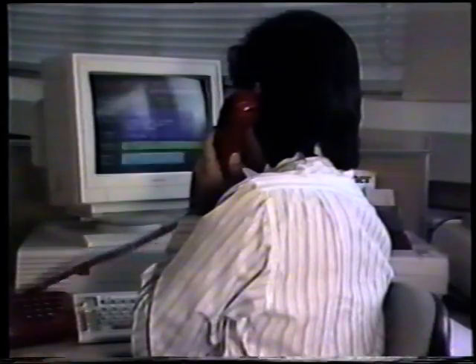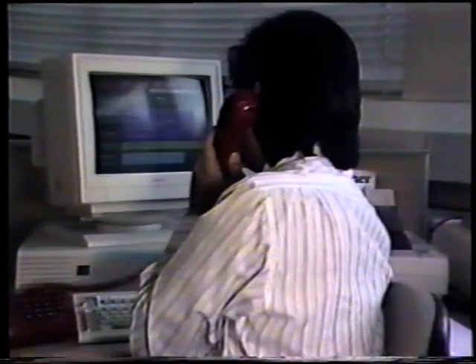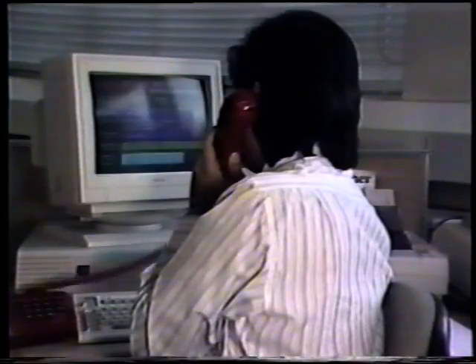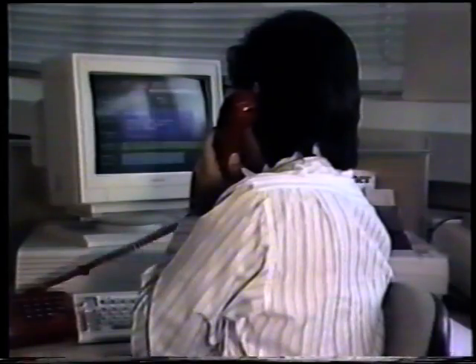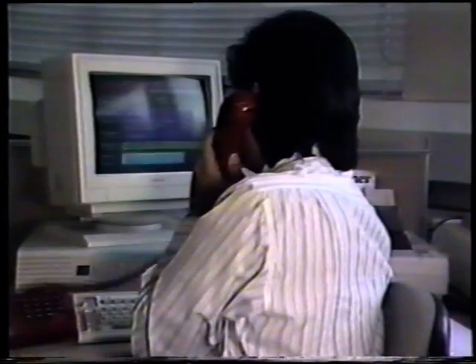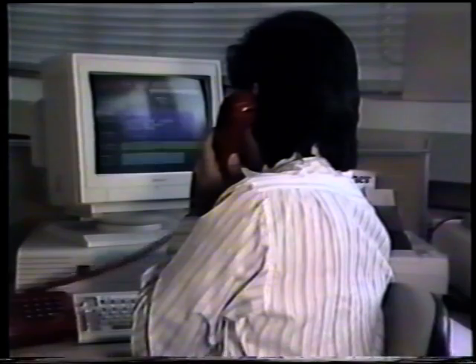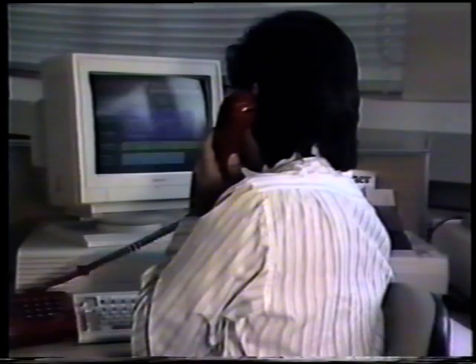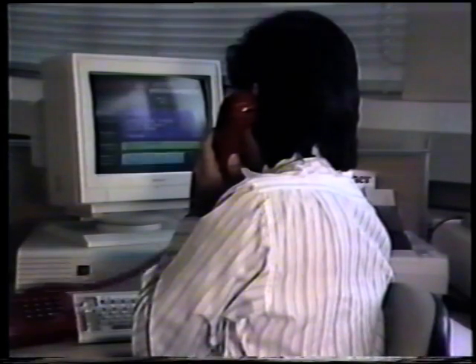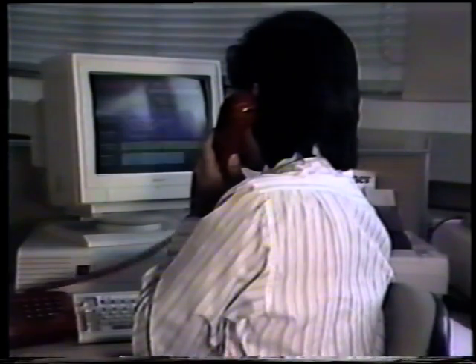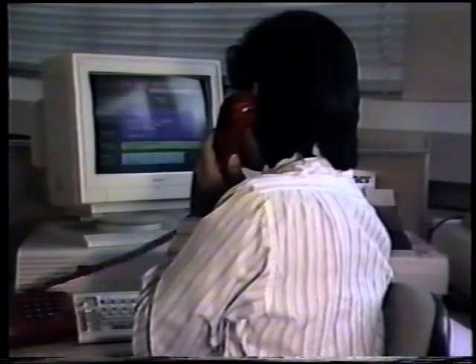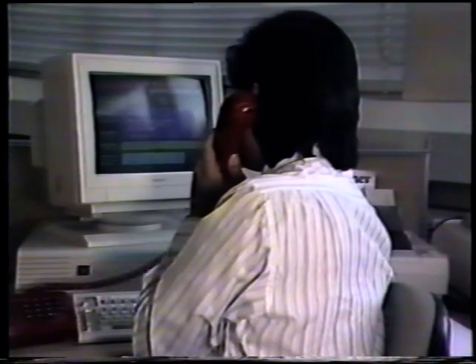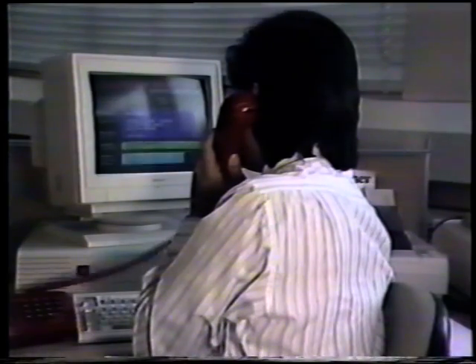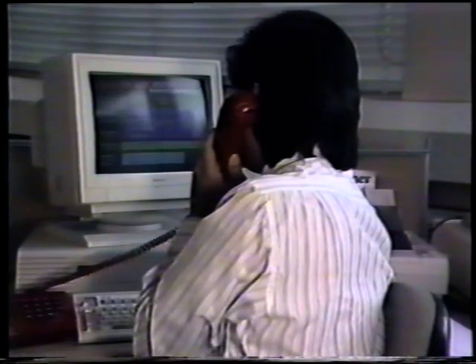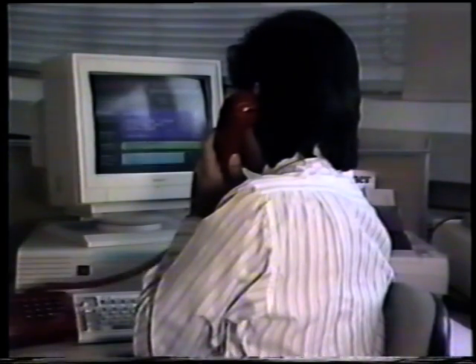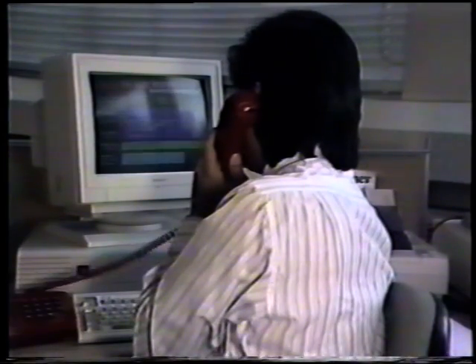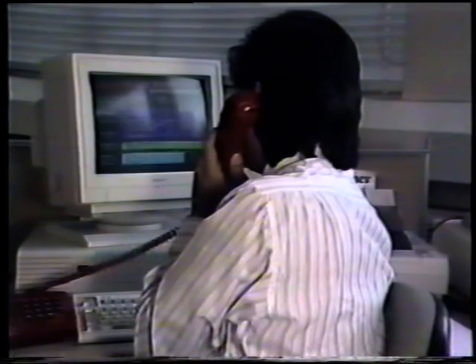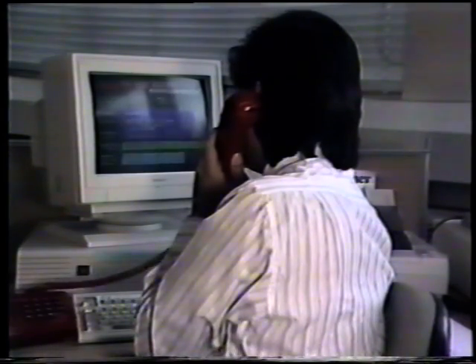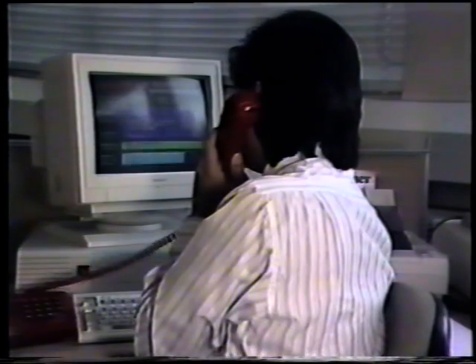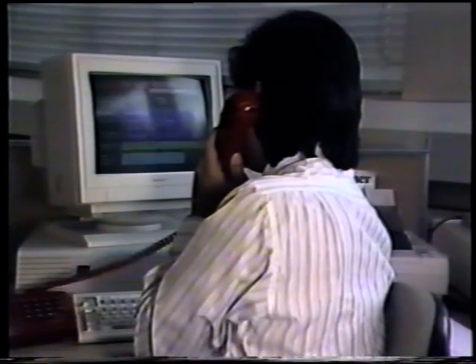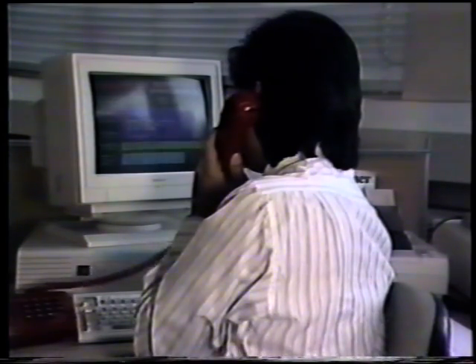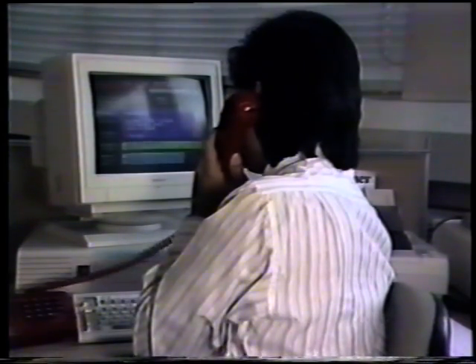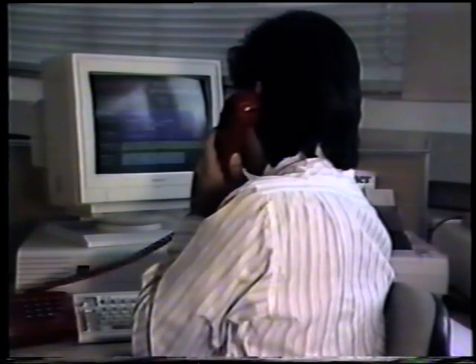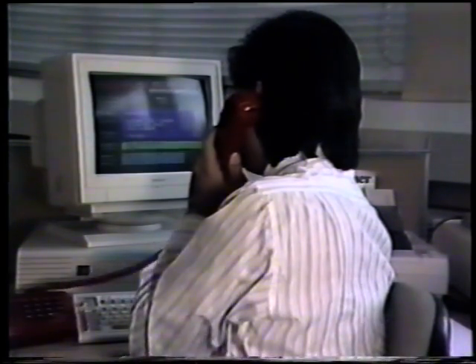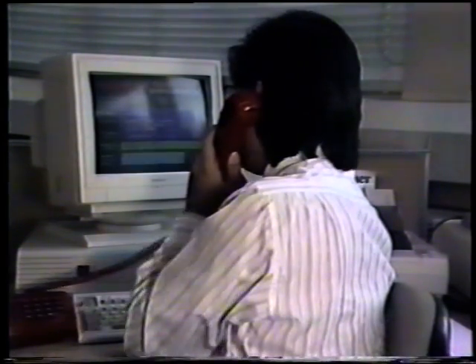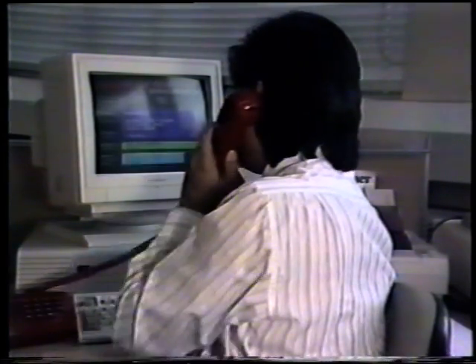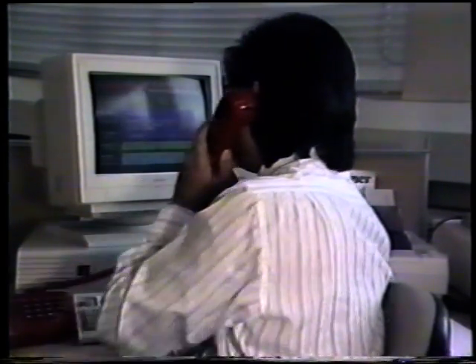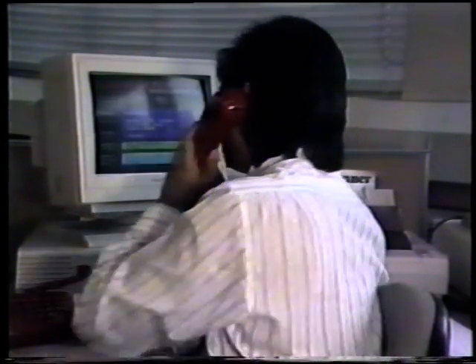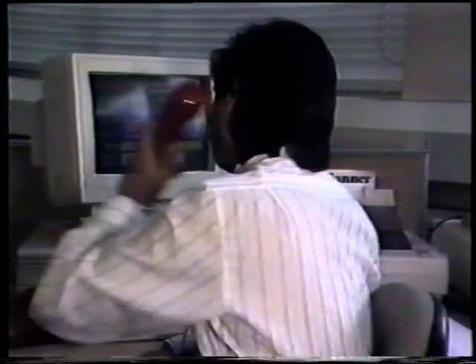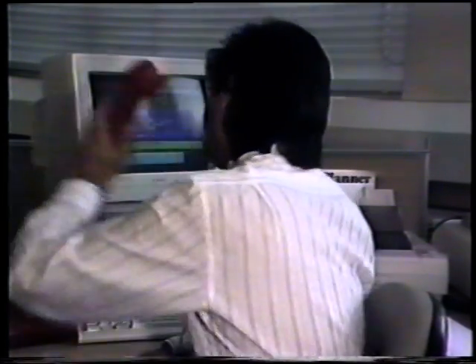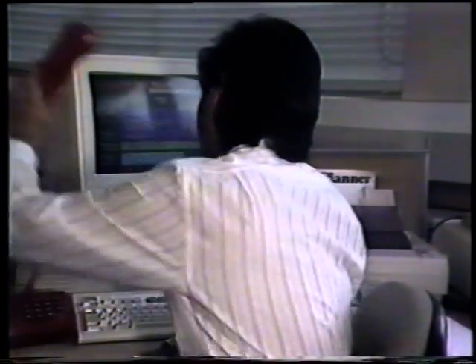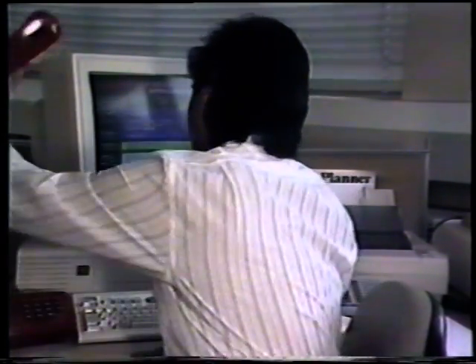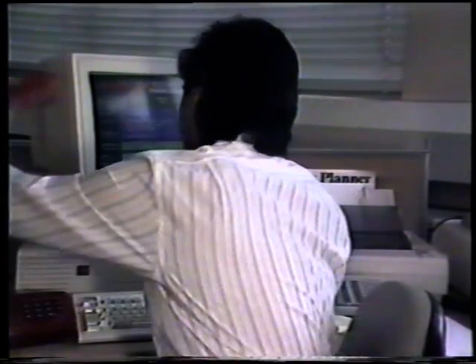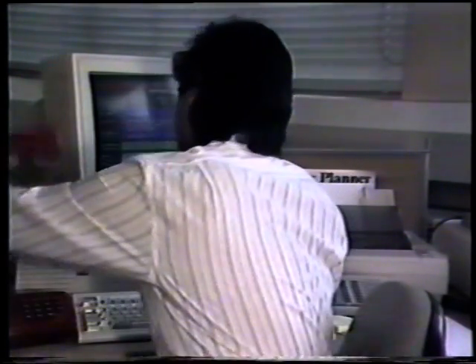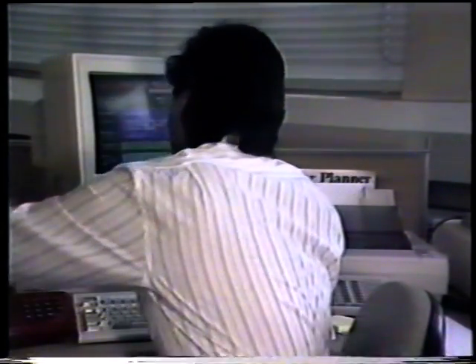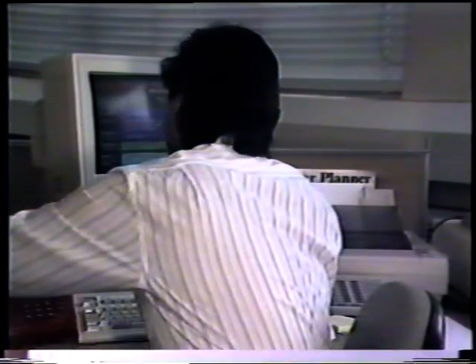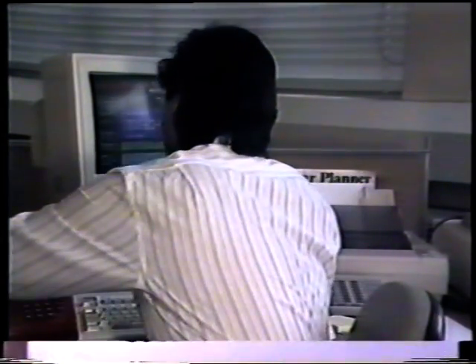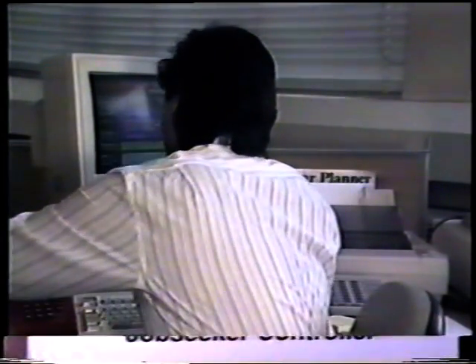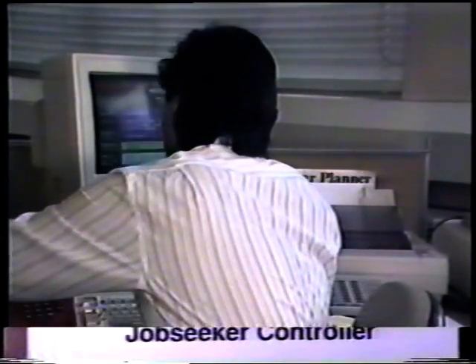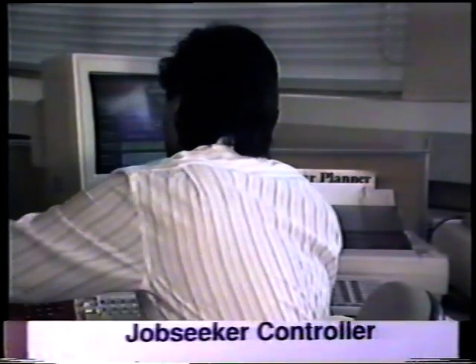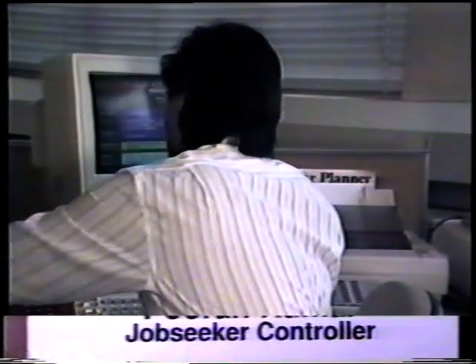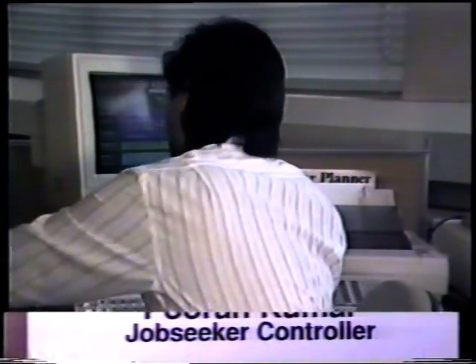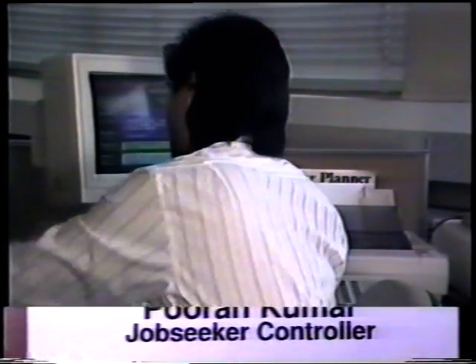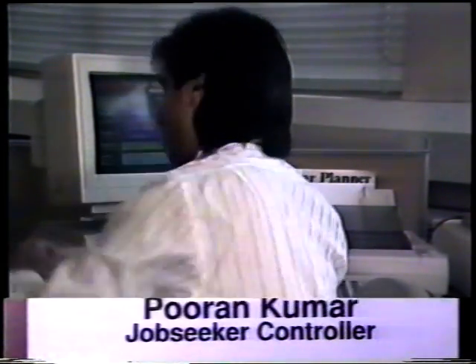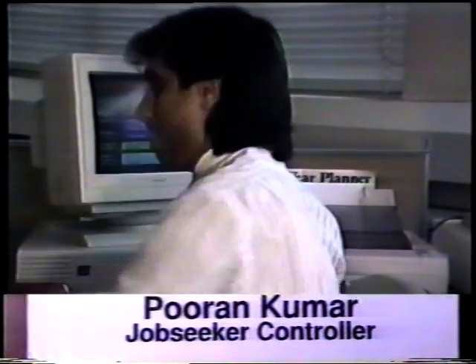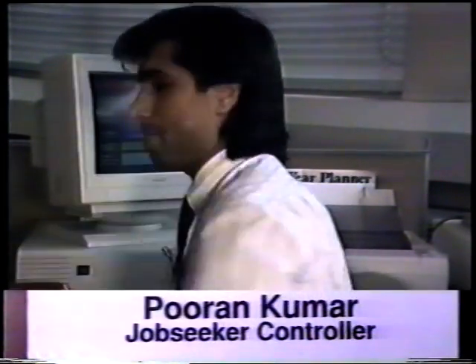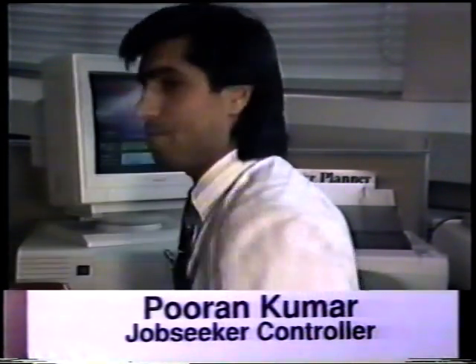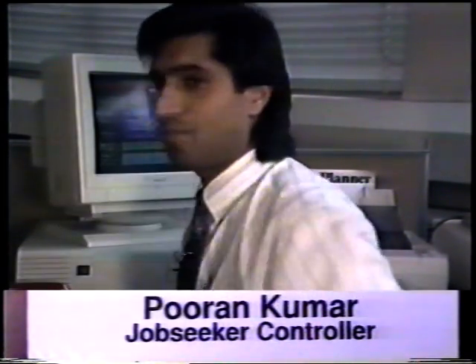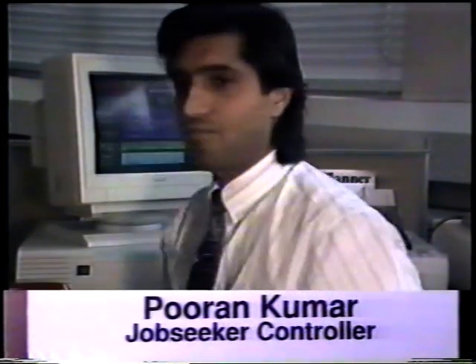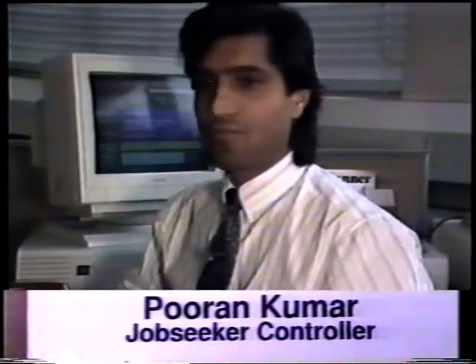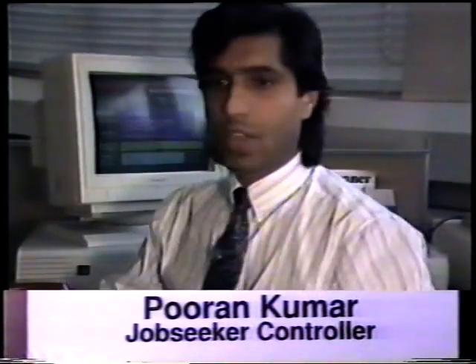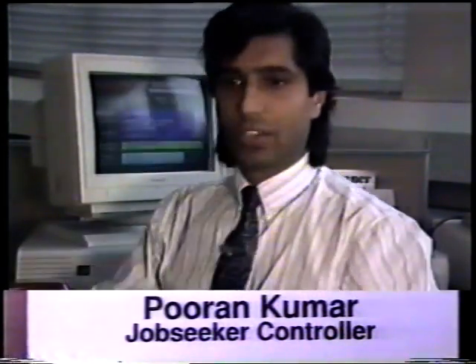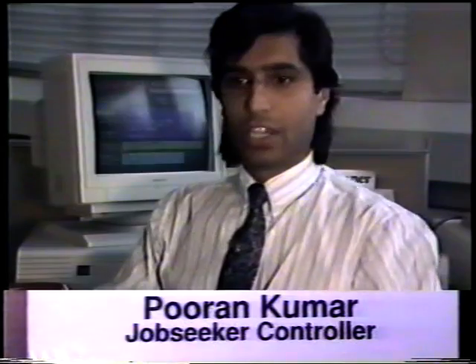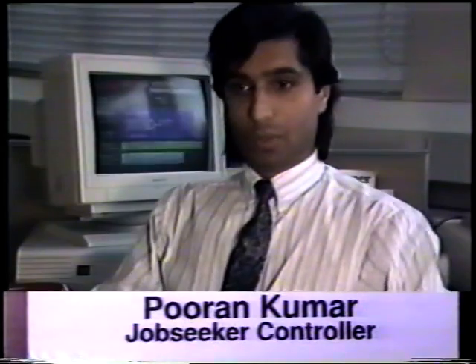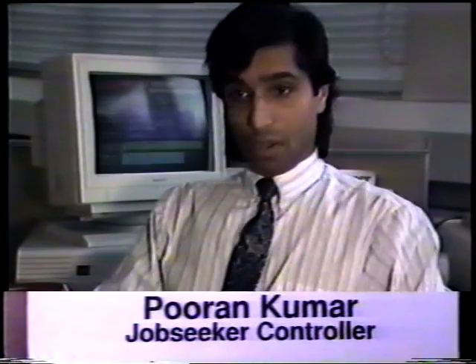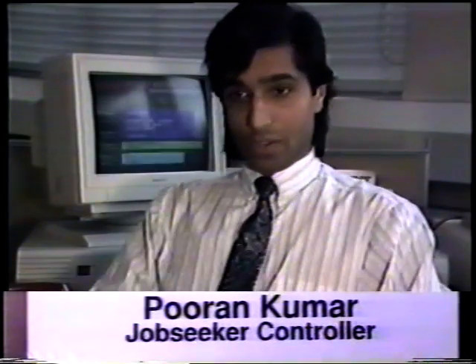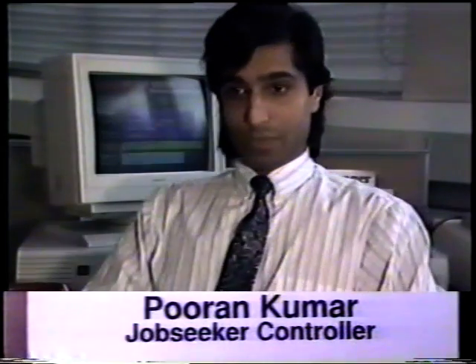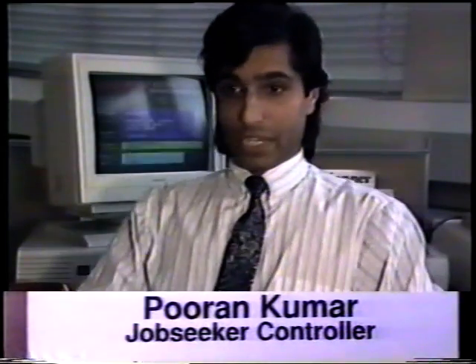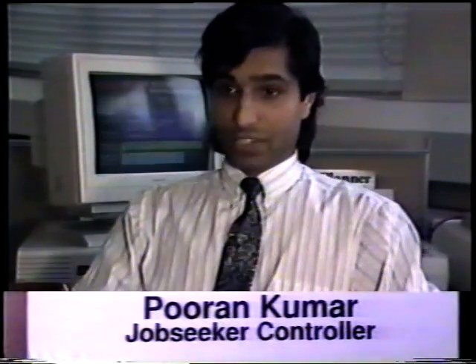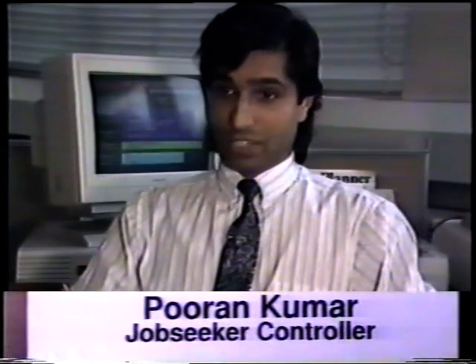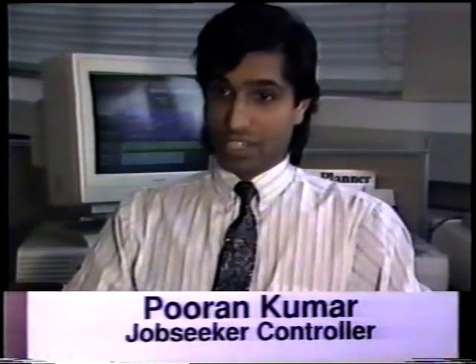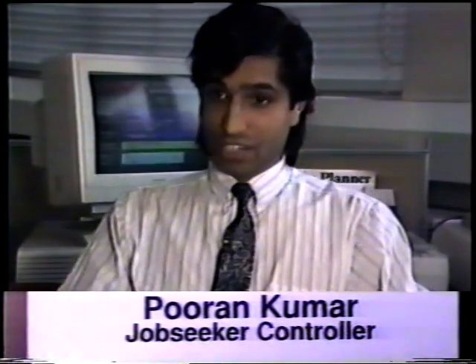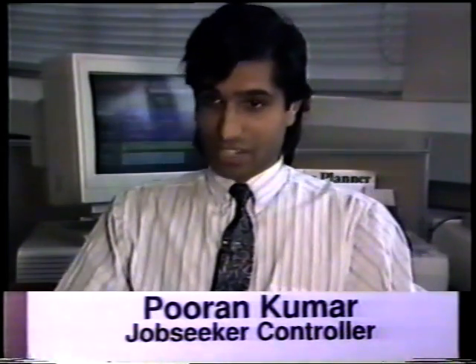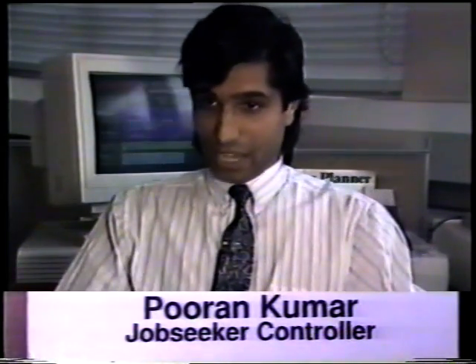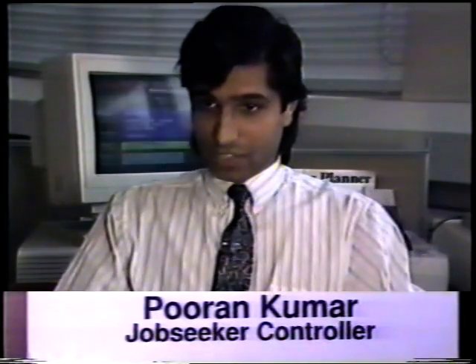If you have any problems, give me a ring. Bye. There you are — it's as easy as that.